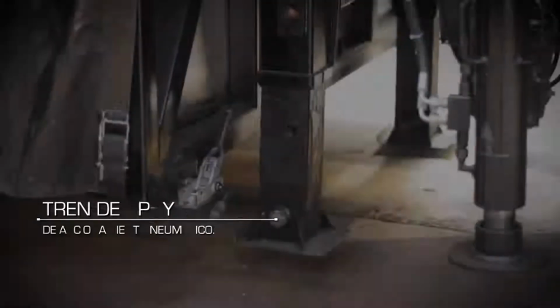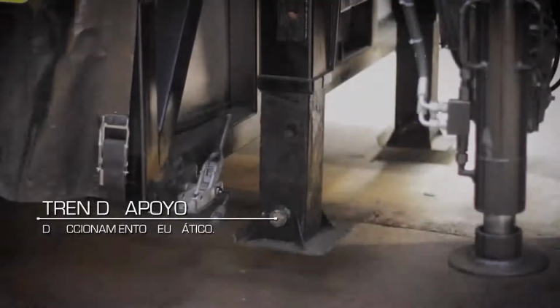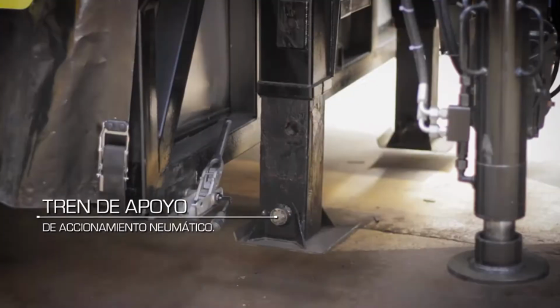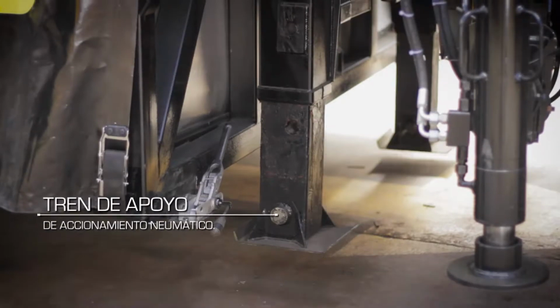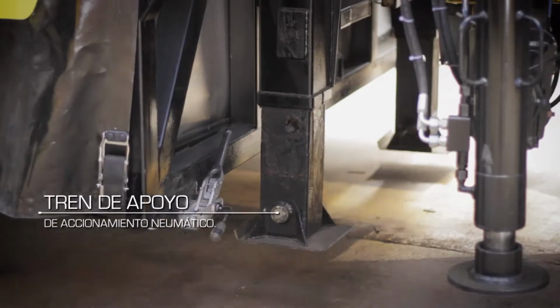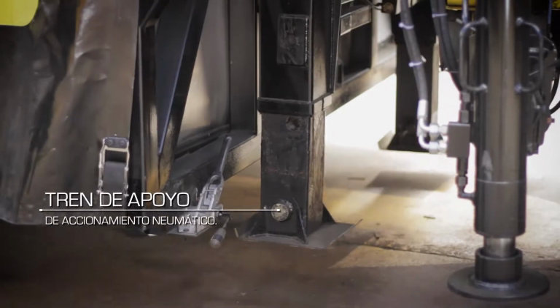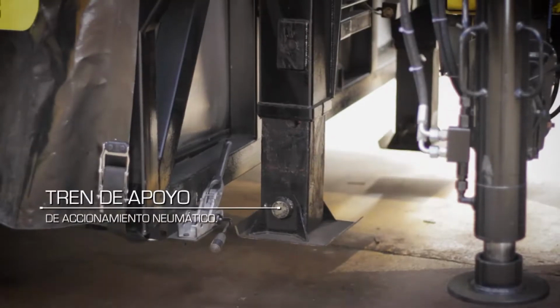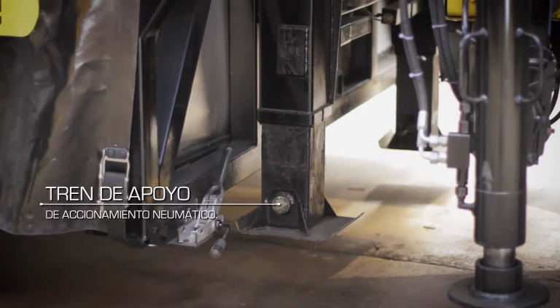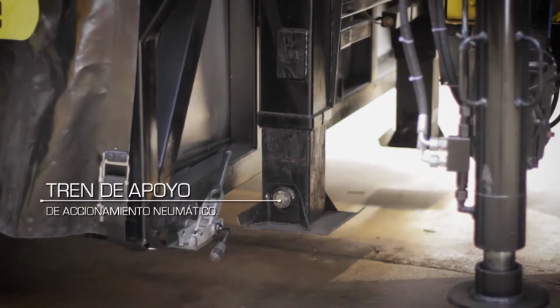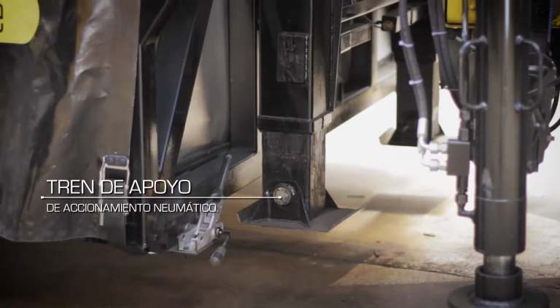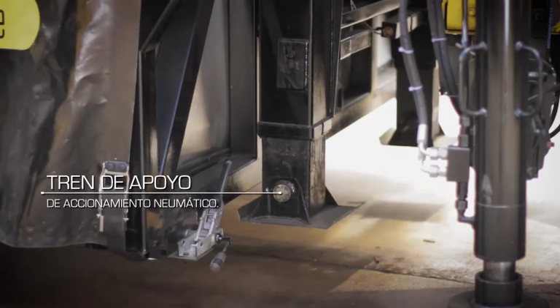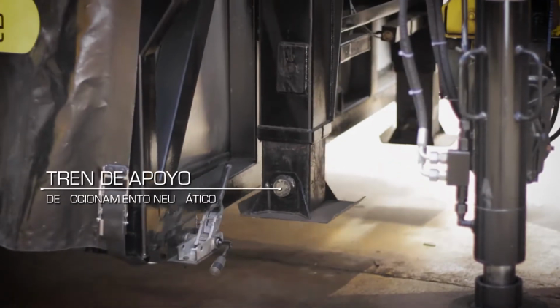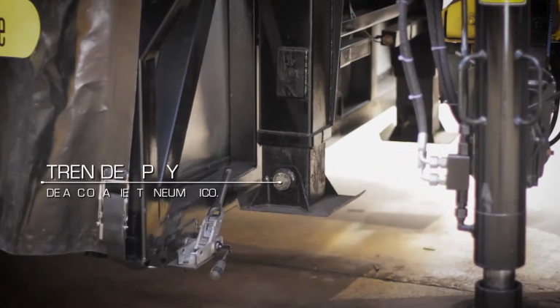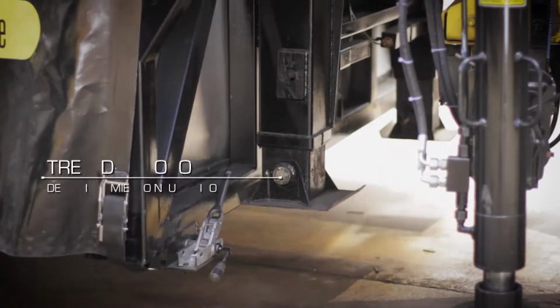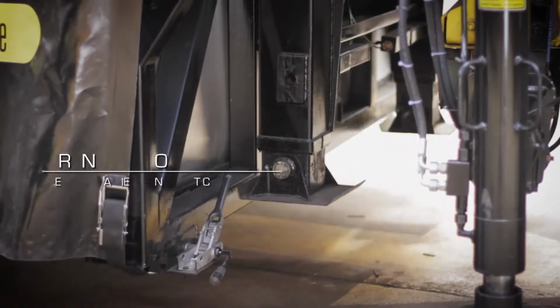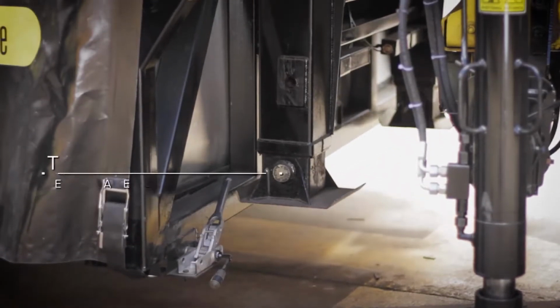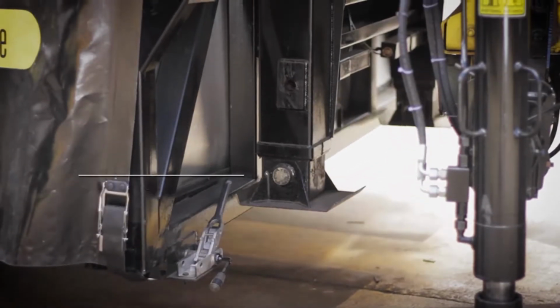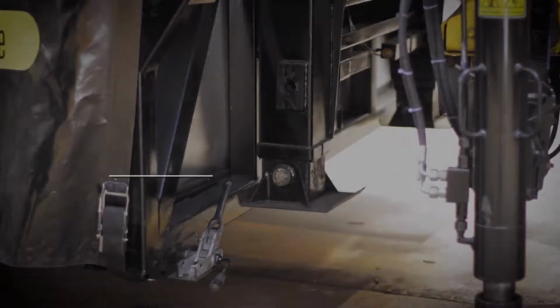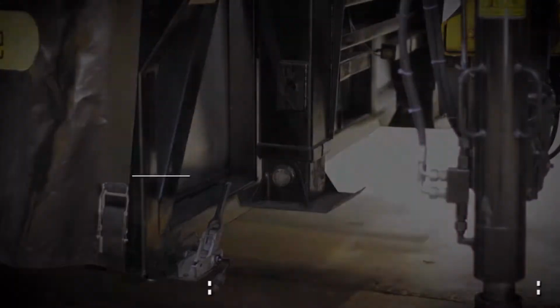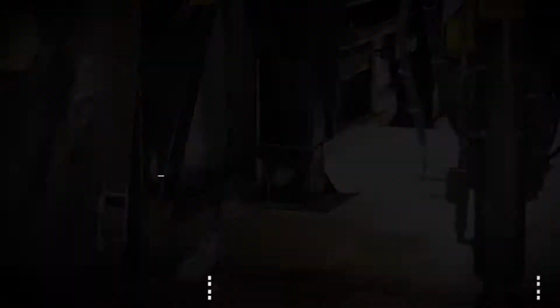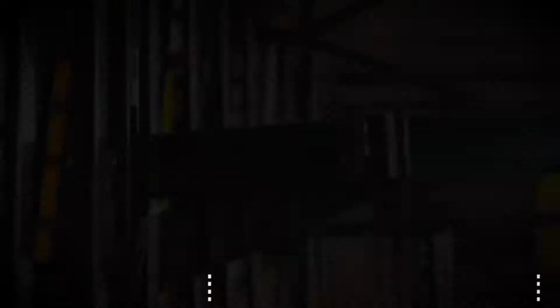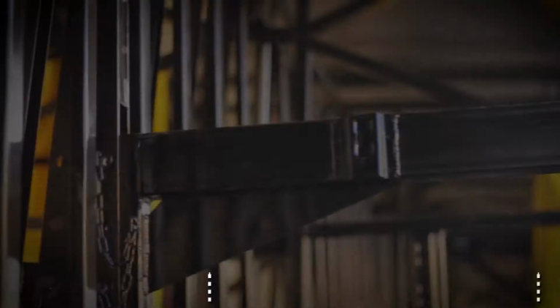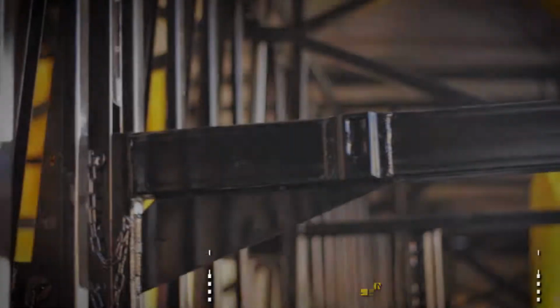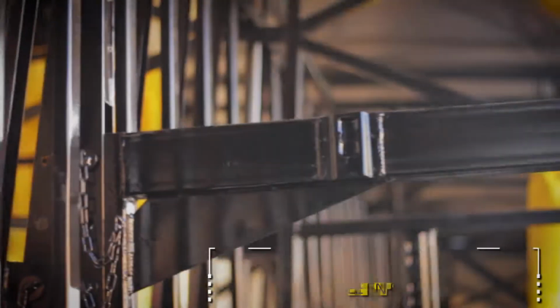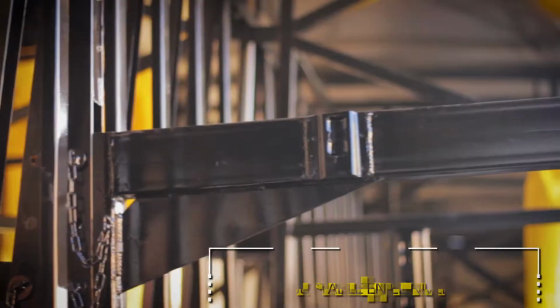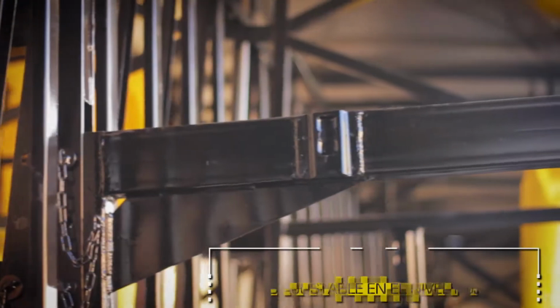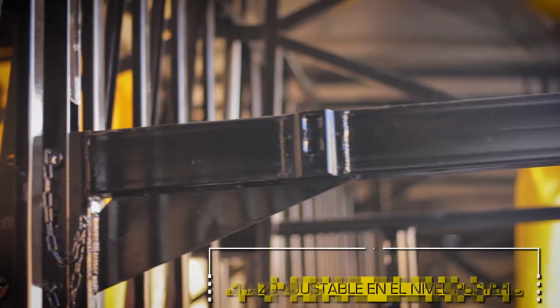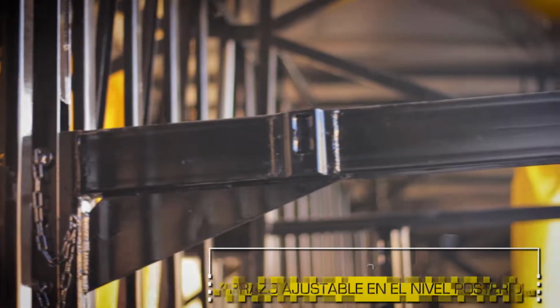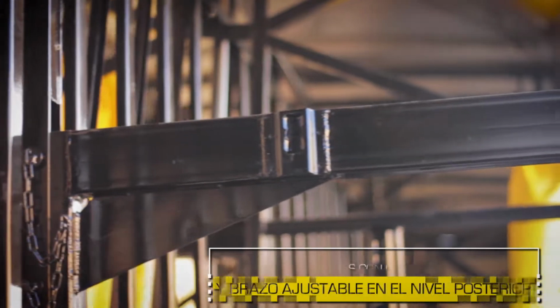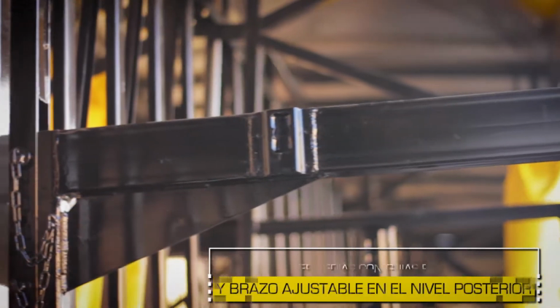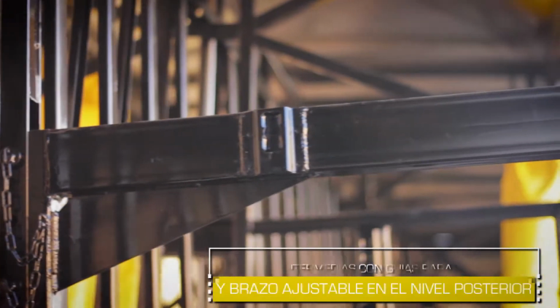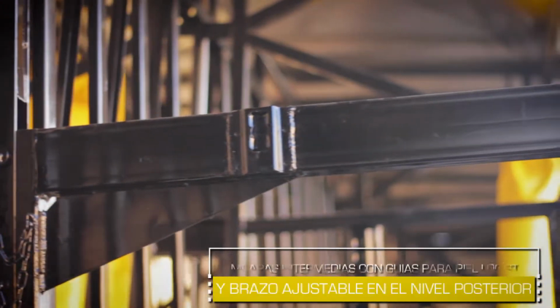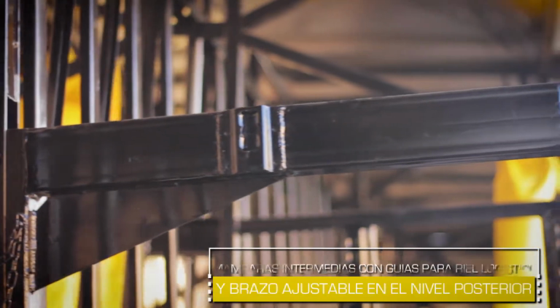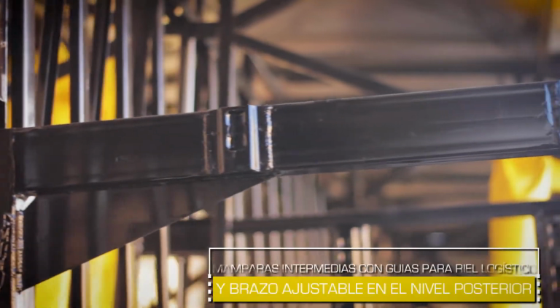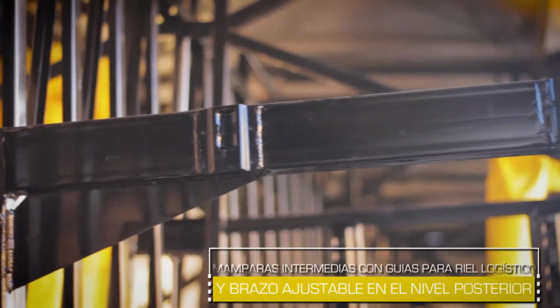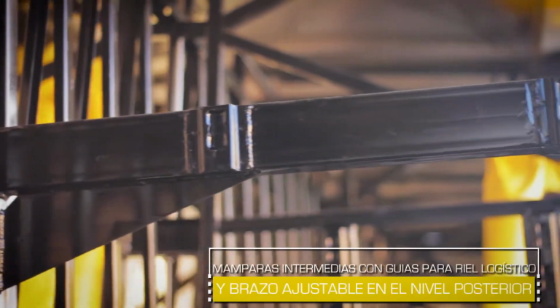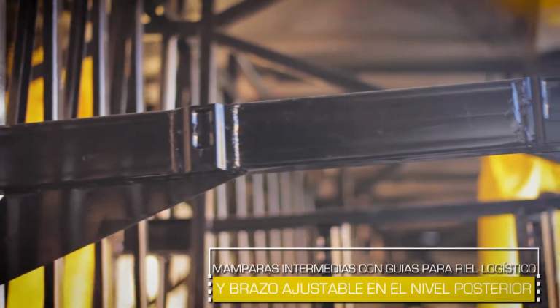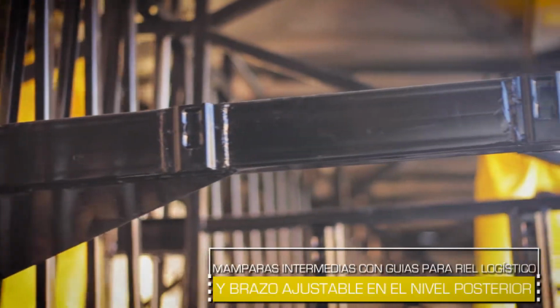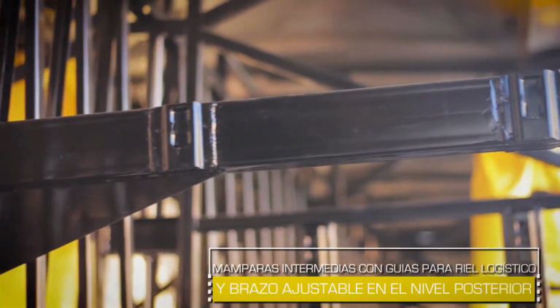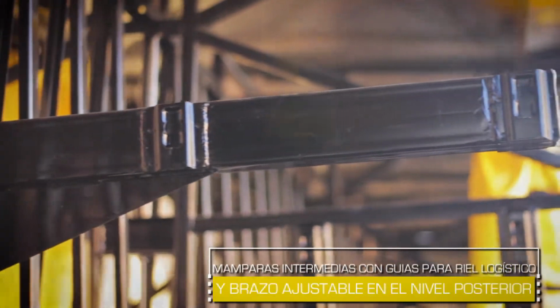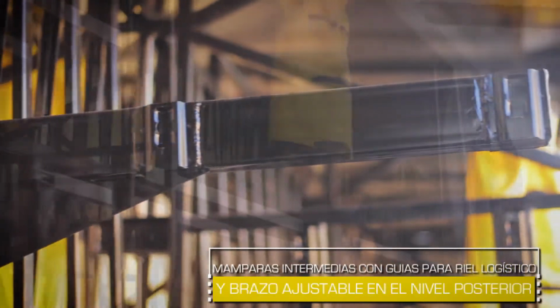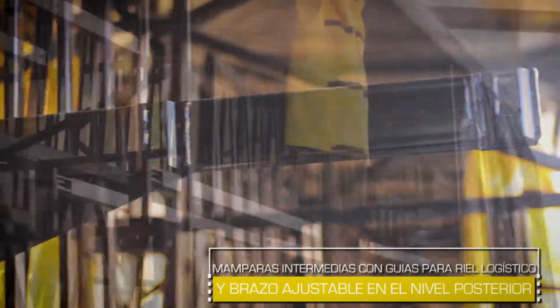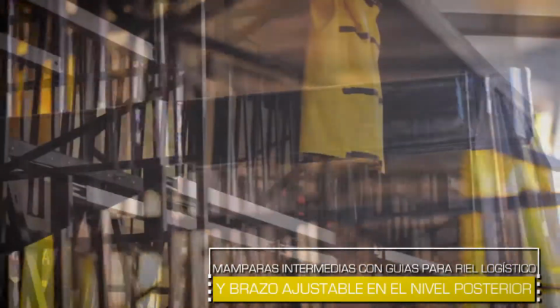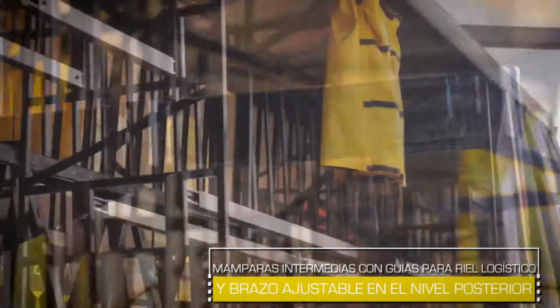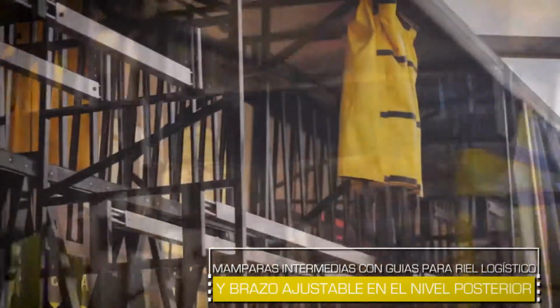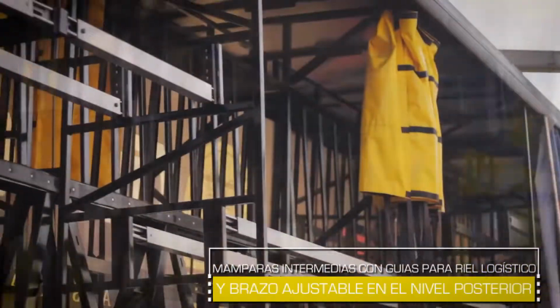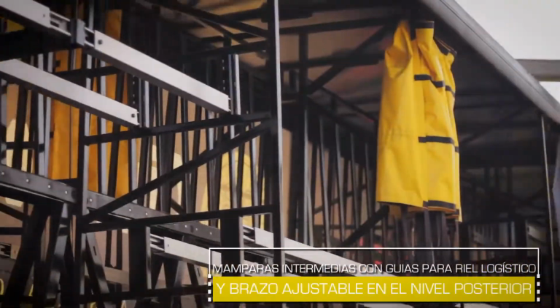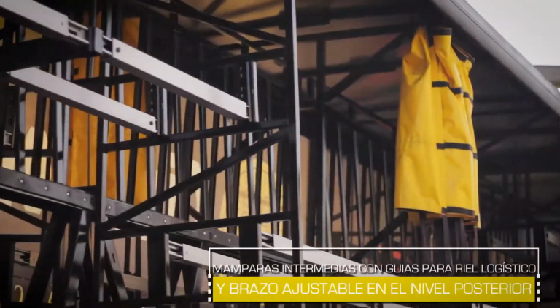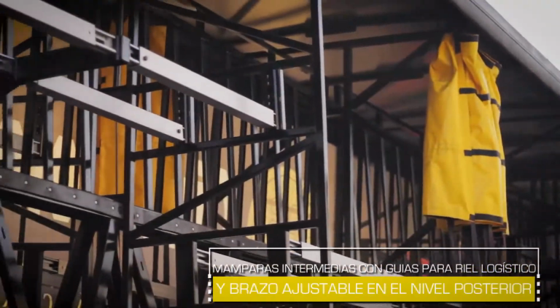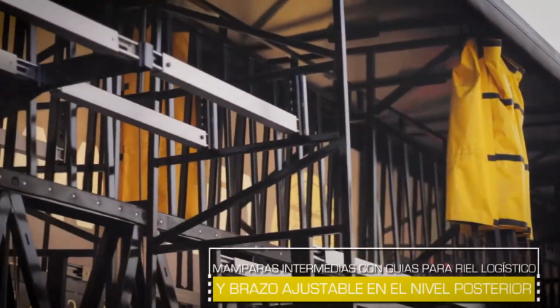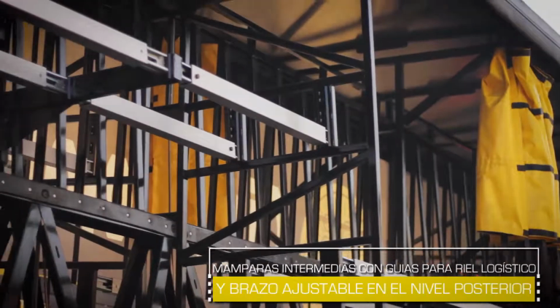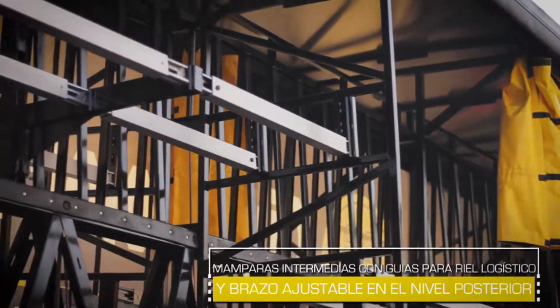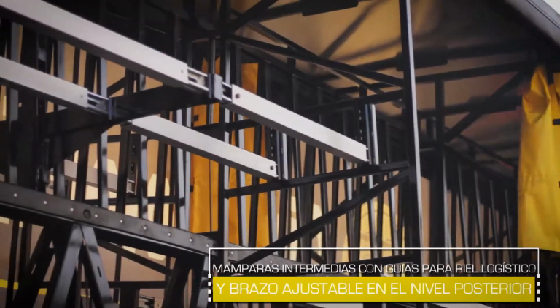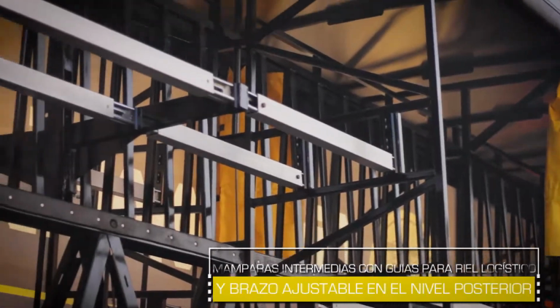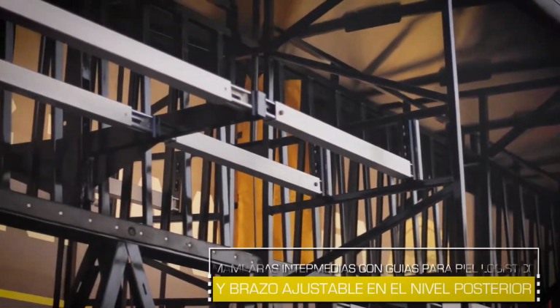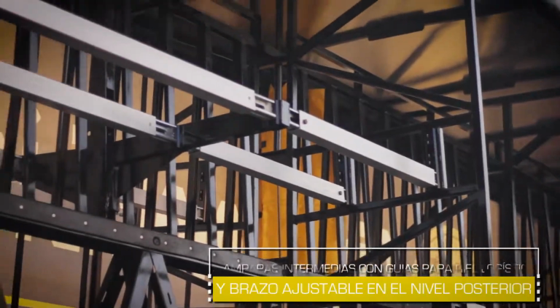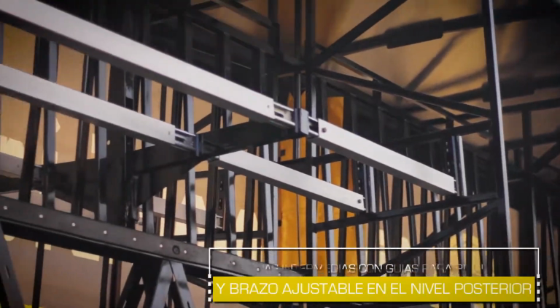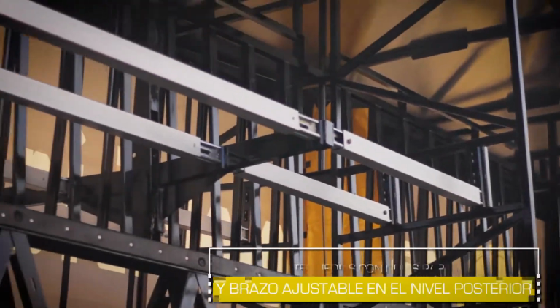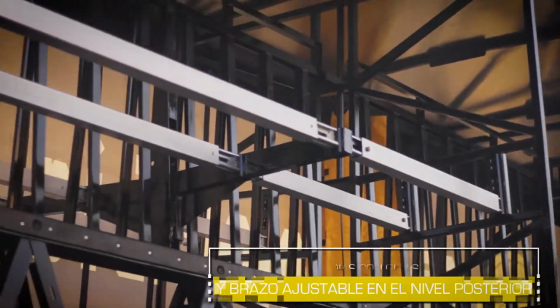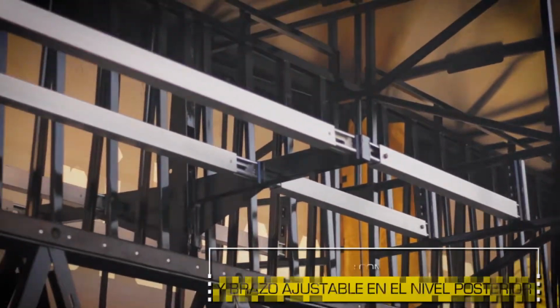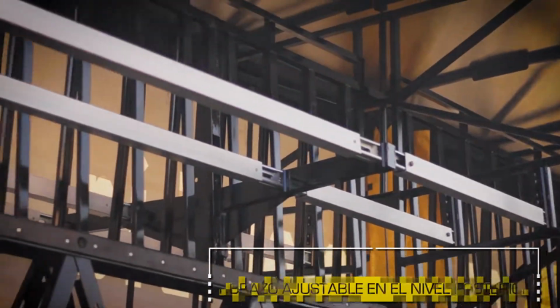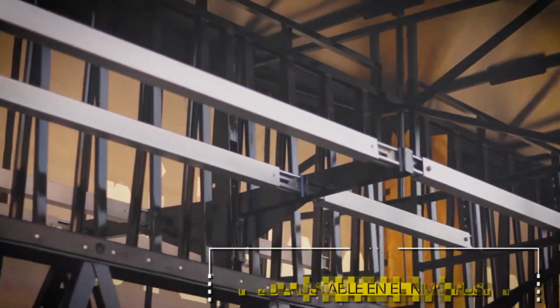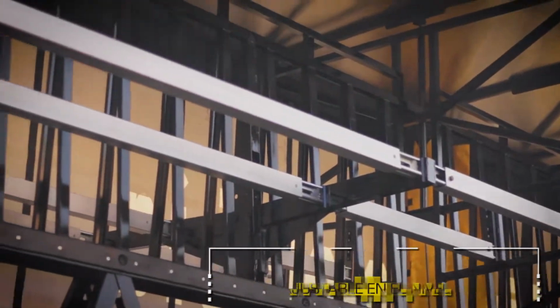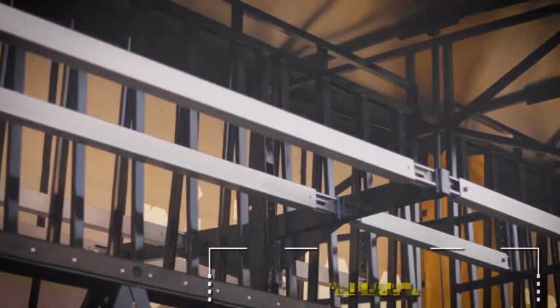Tren de apoyo de accionamiento neumático. Mamparas intermedias con guías para riel logístico y brazo ajustable en el nivel posterior.